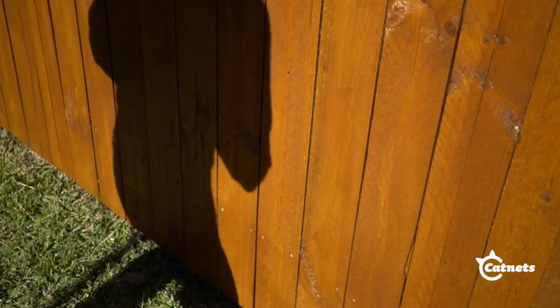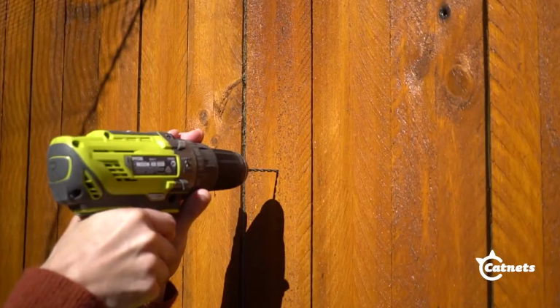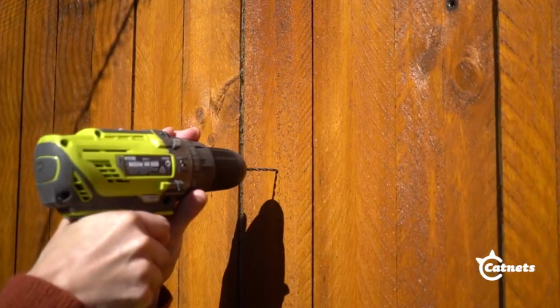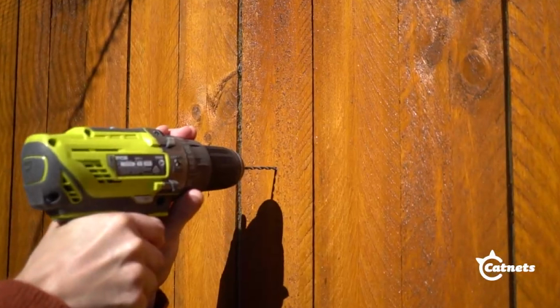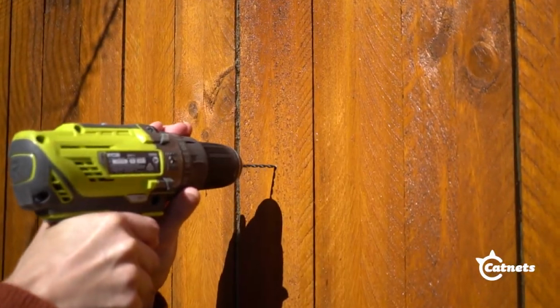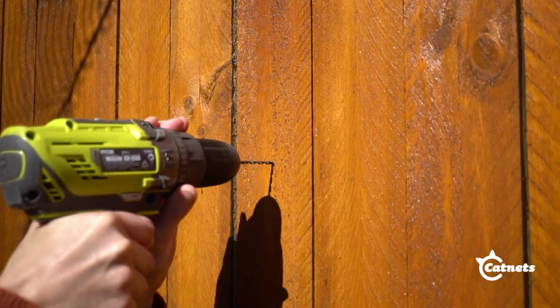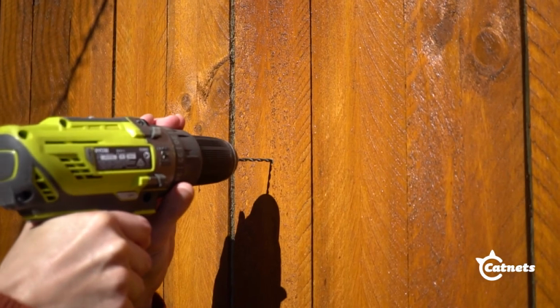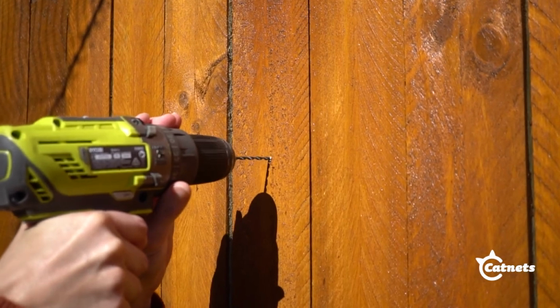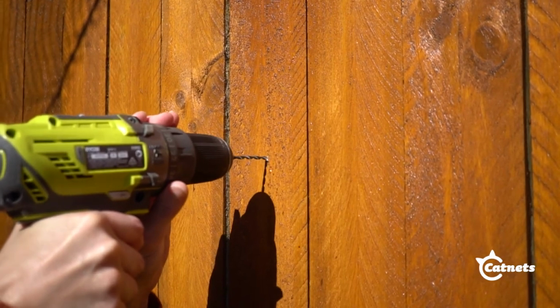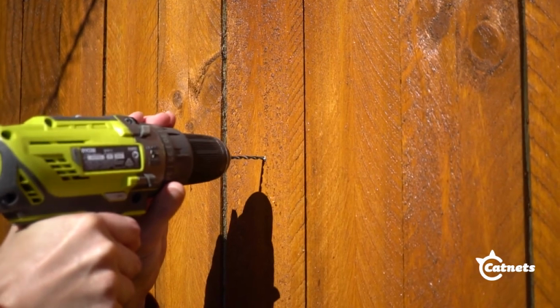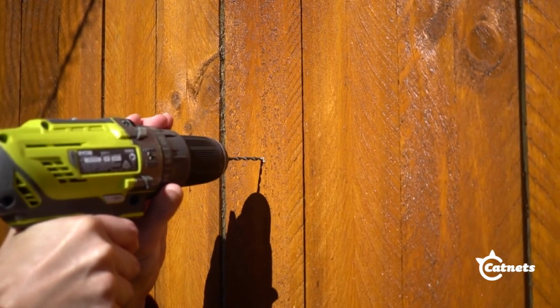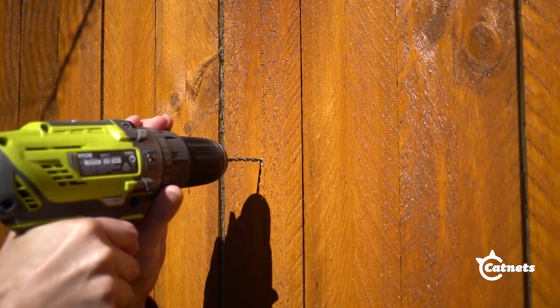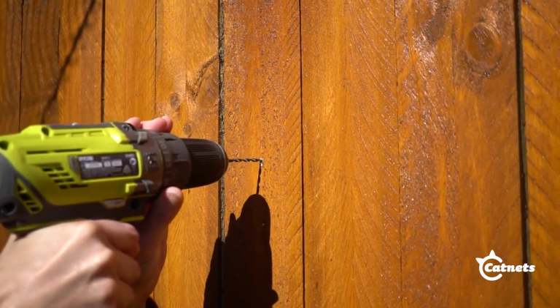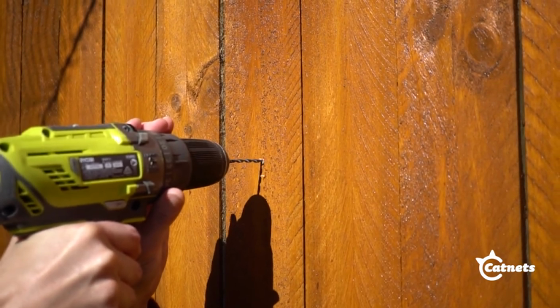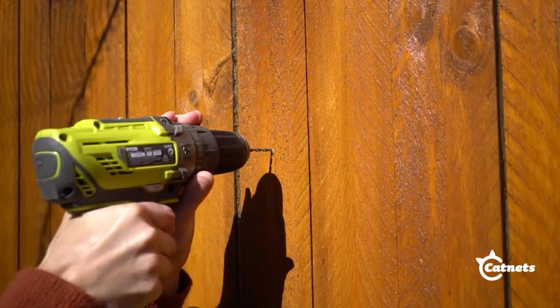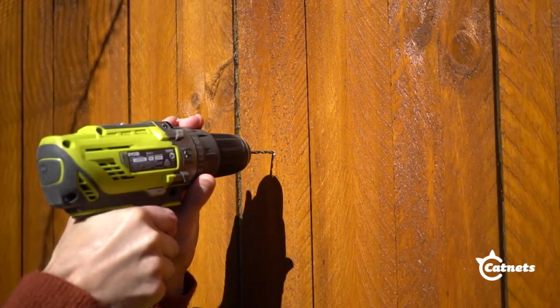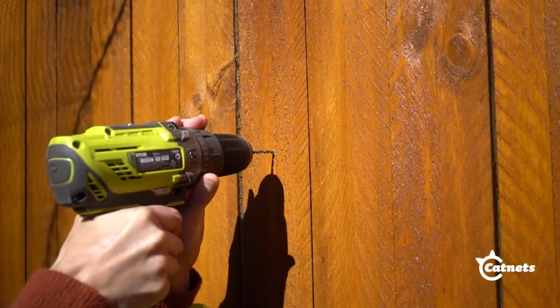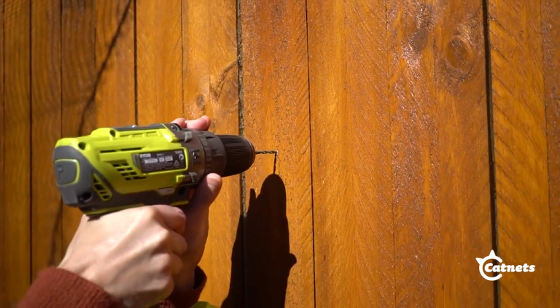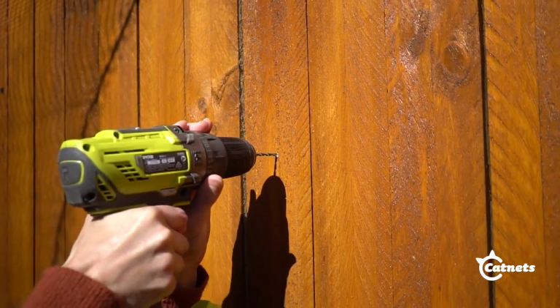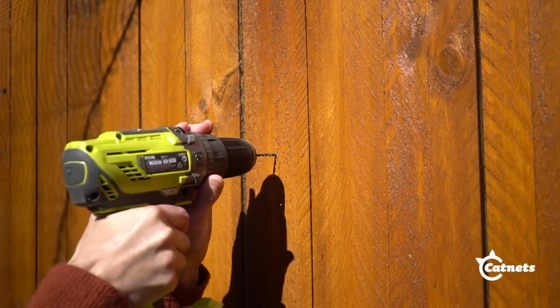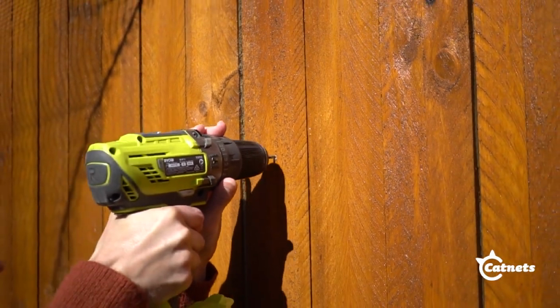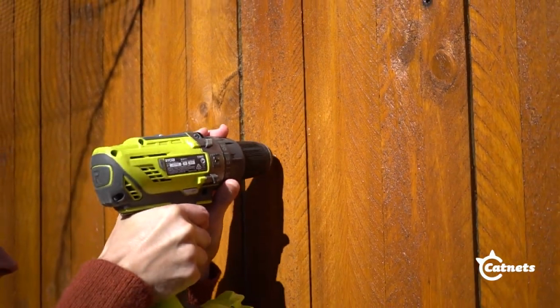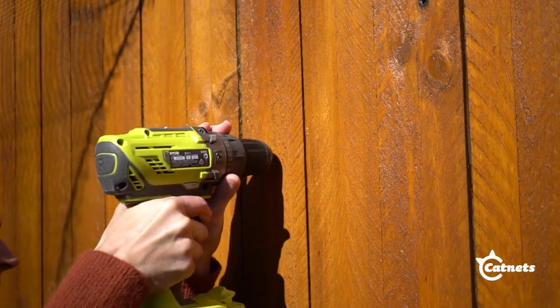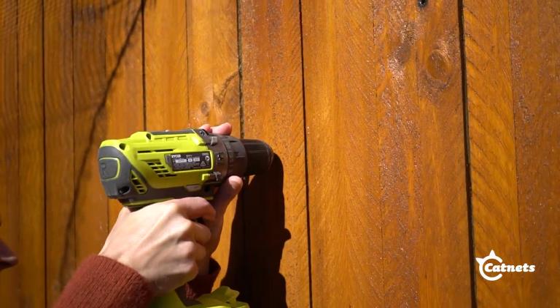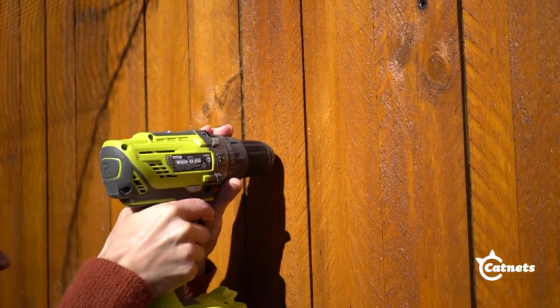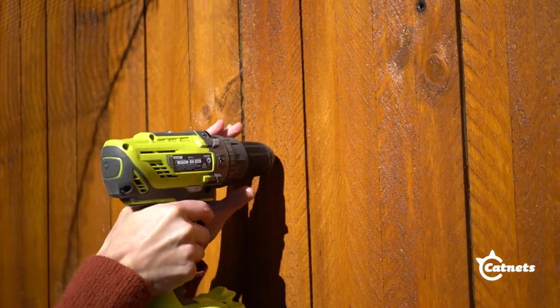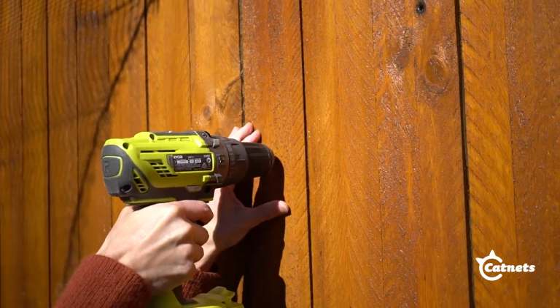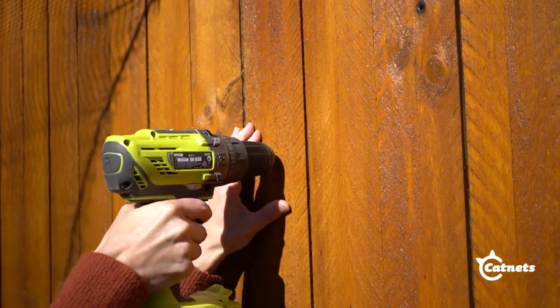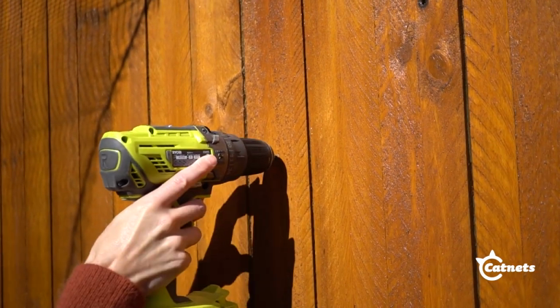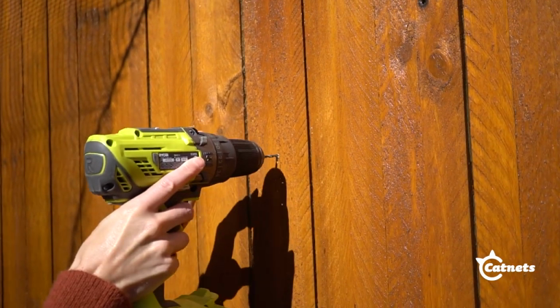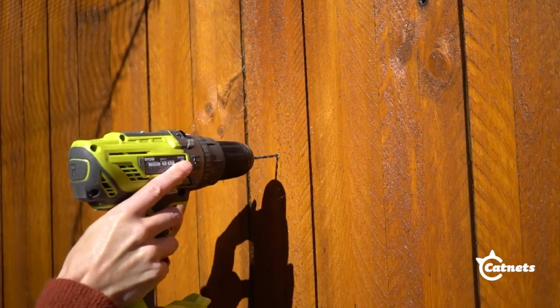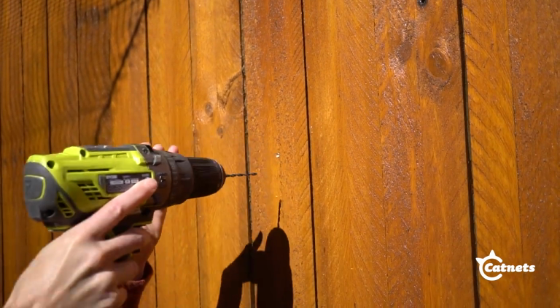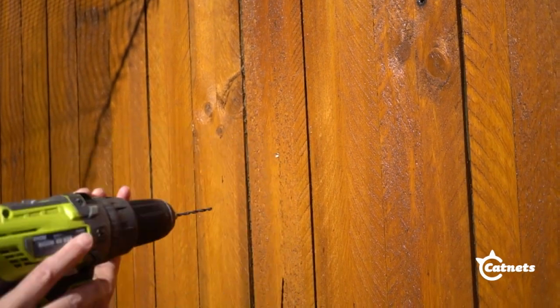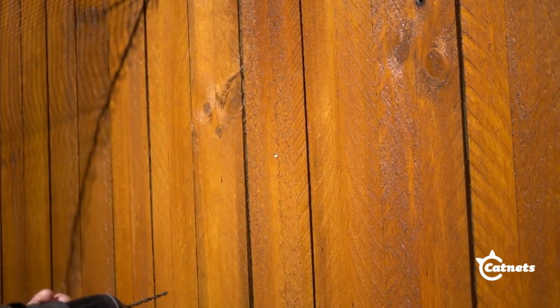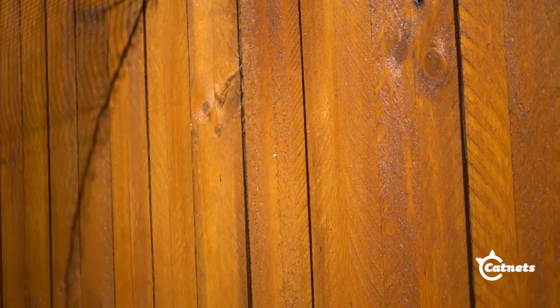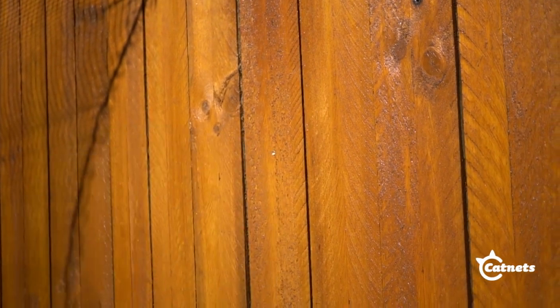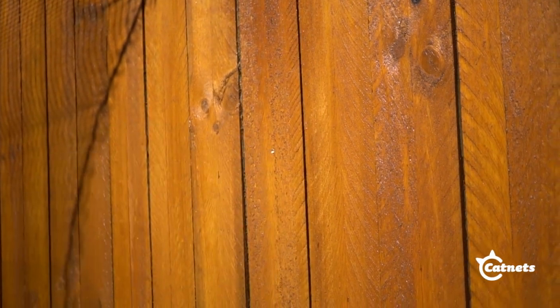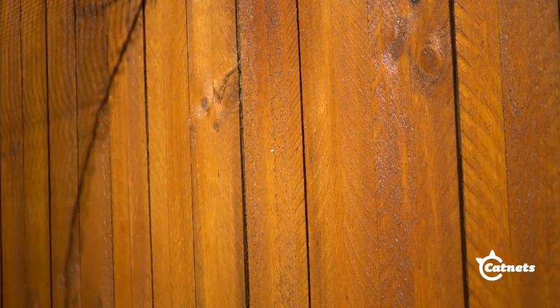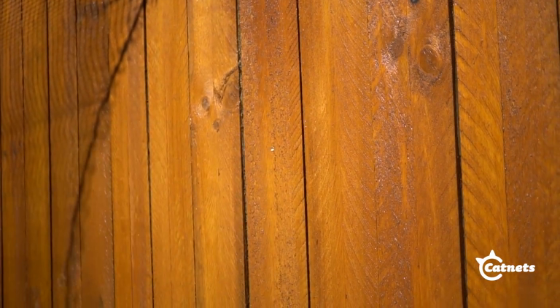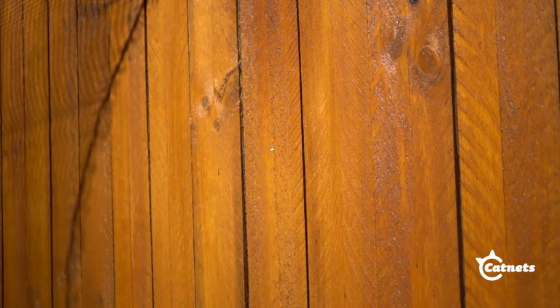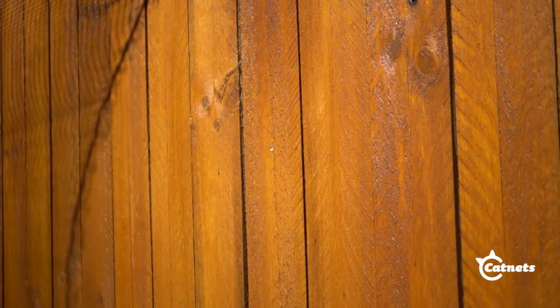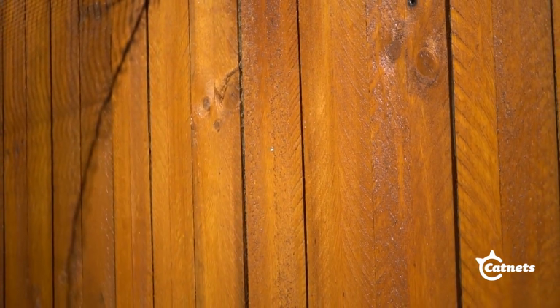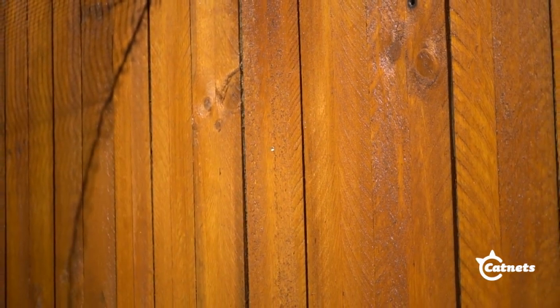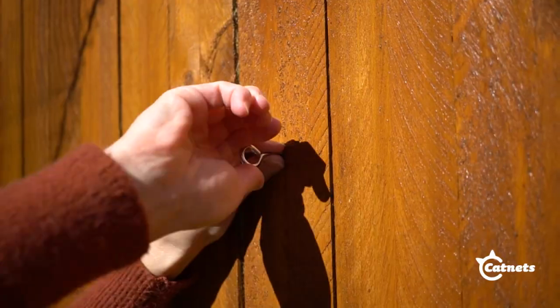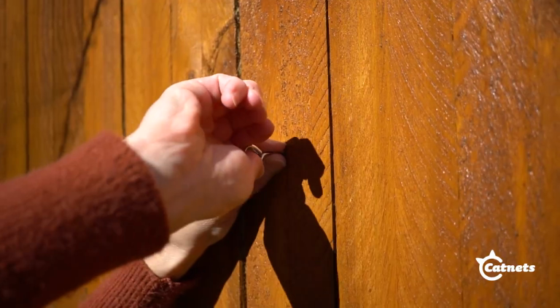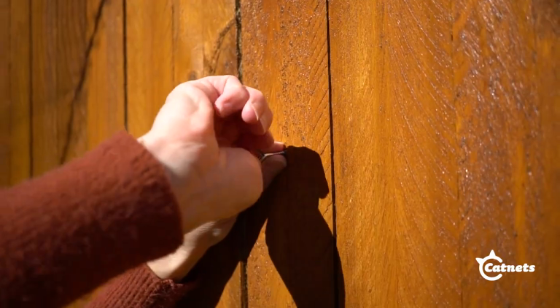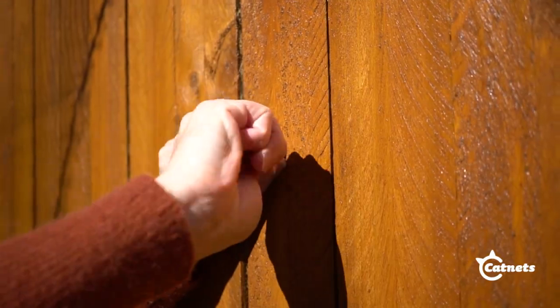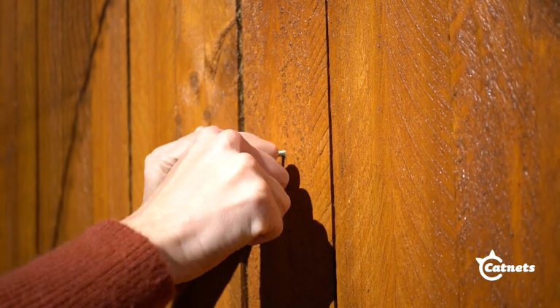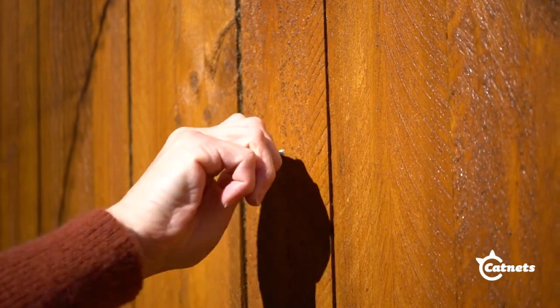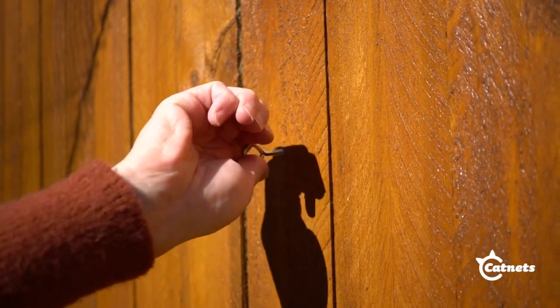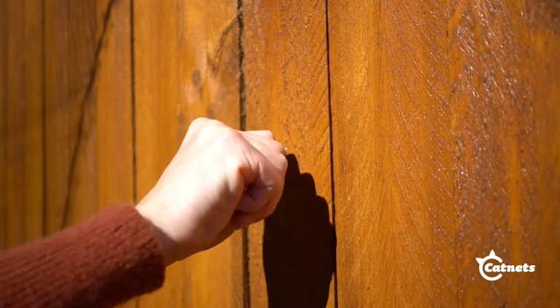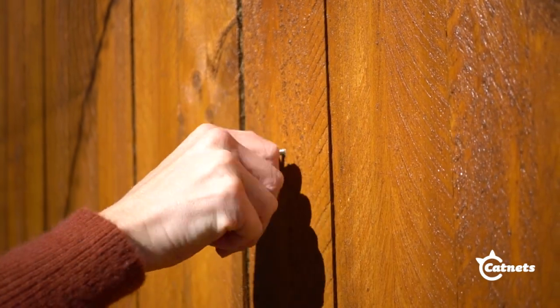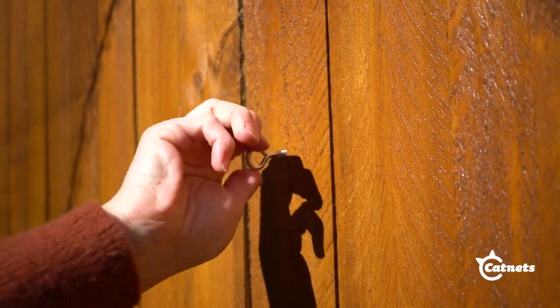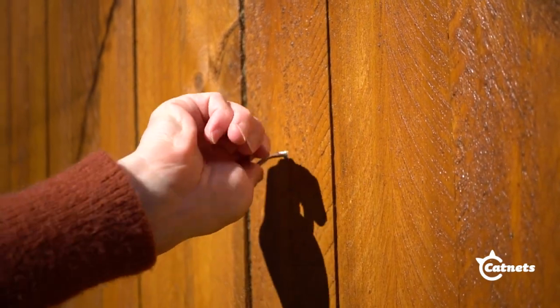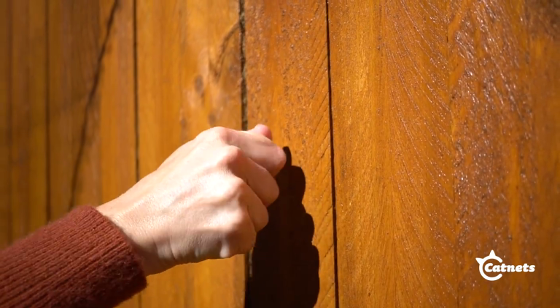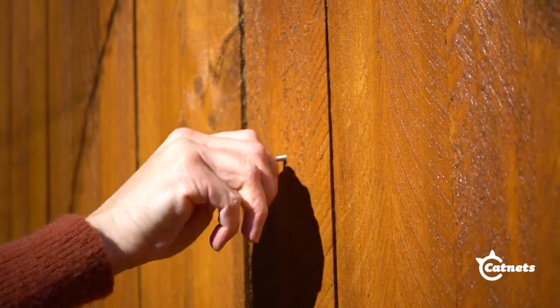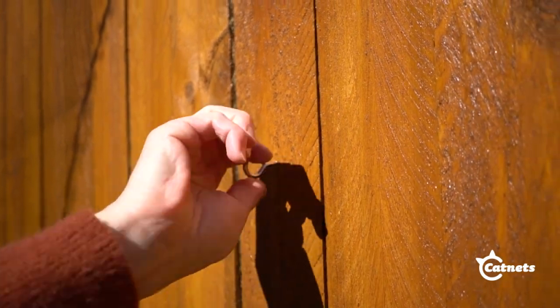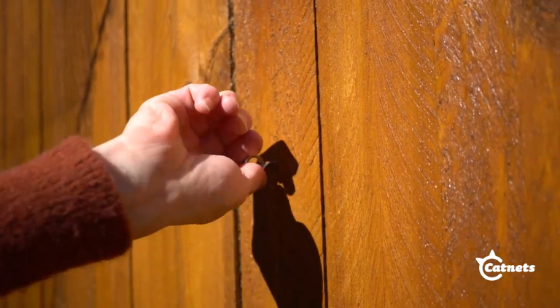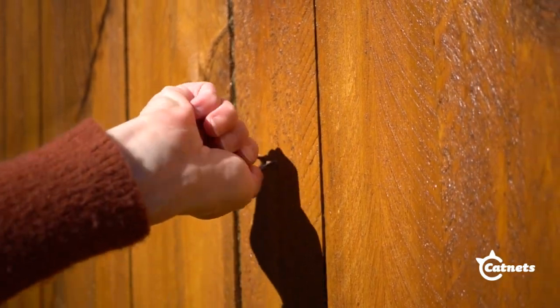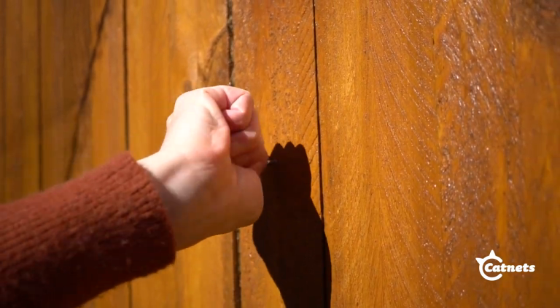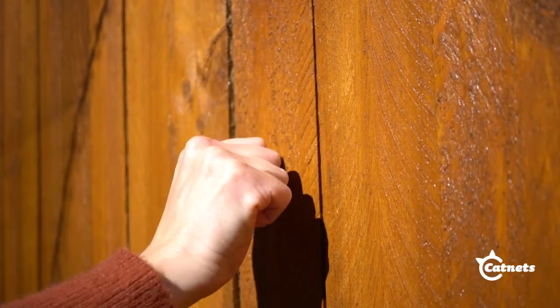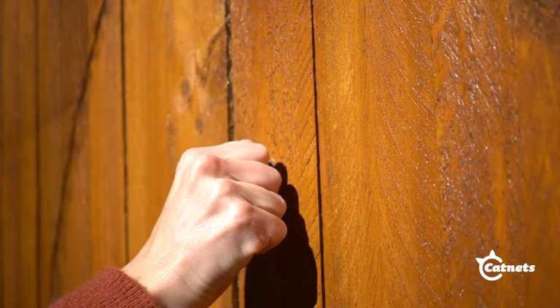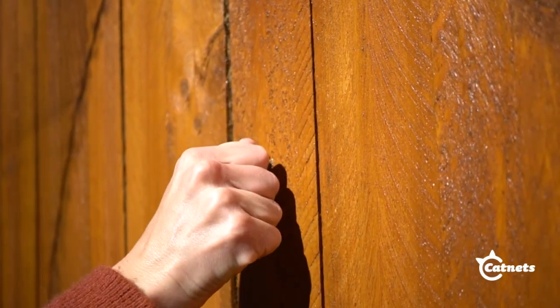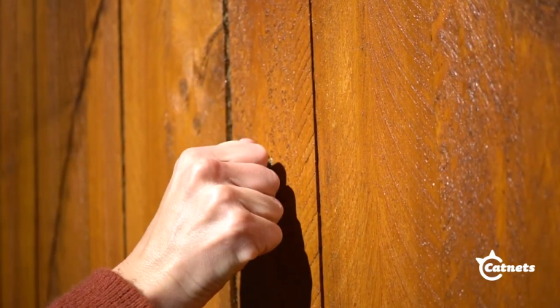Using a drill, first create pilot holes for the eyelets. After that you can screw the eyelets into position.